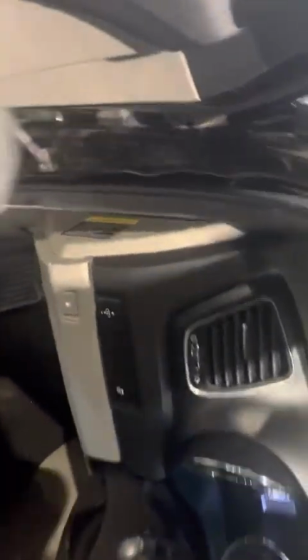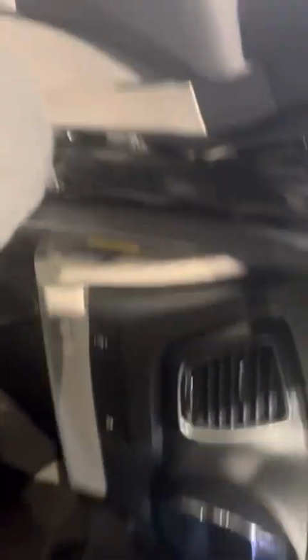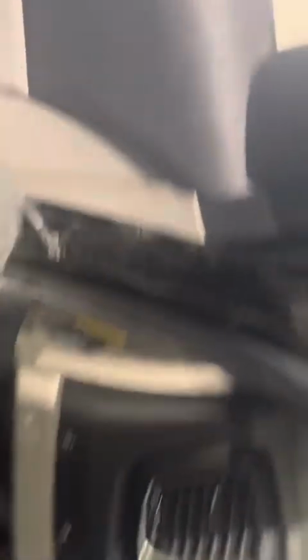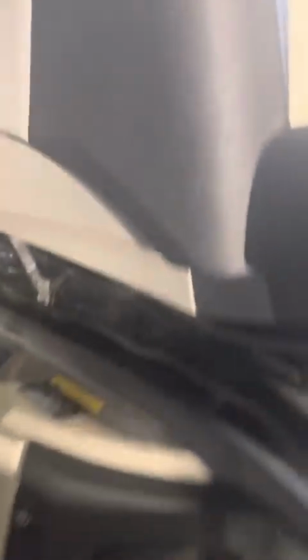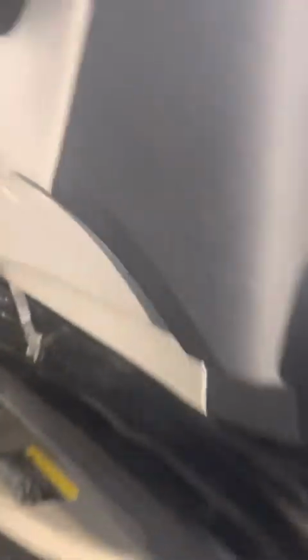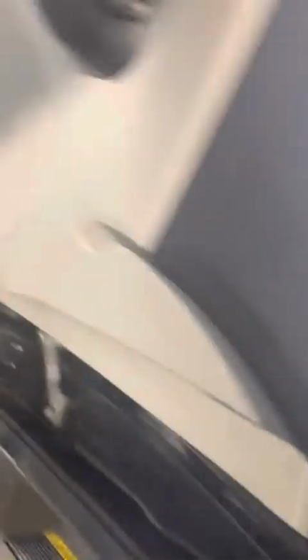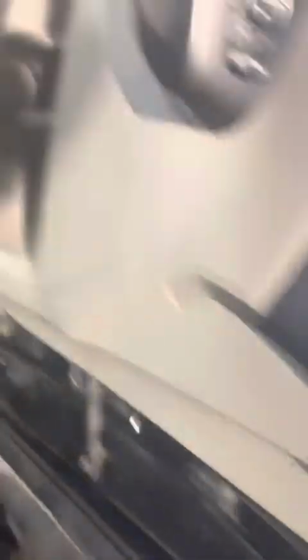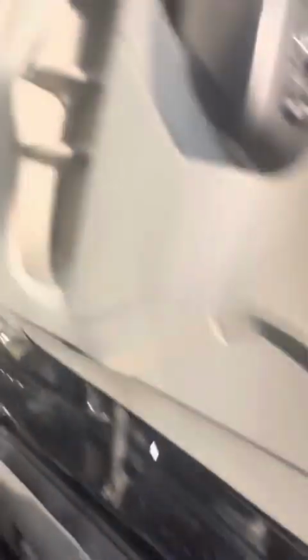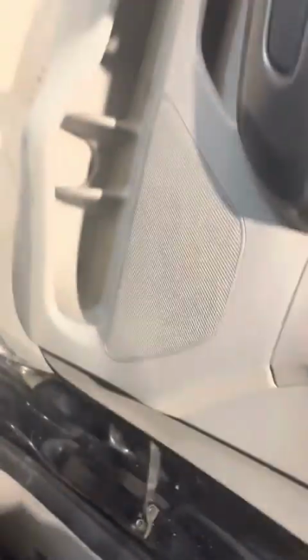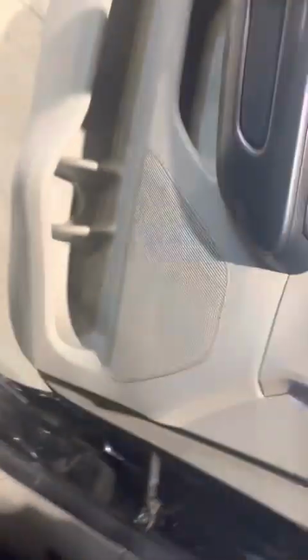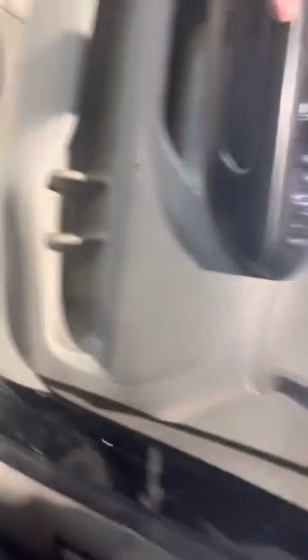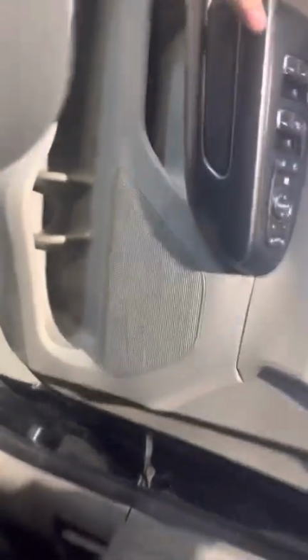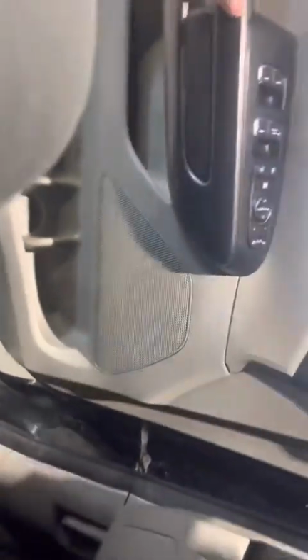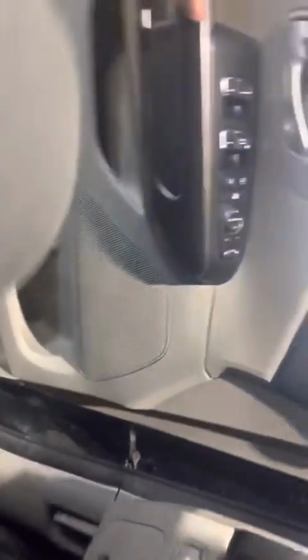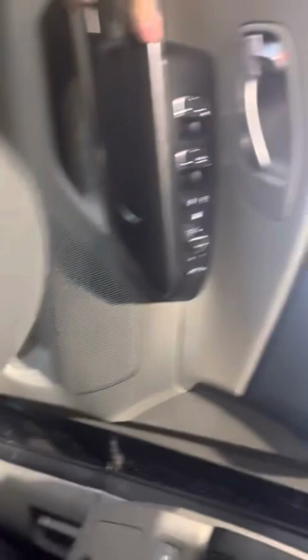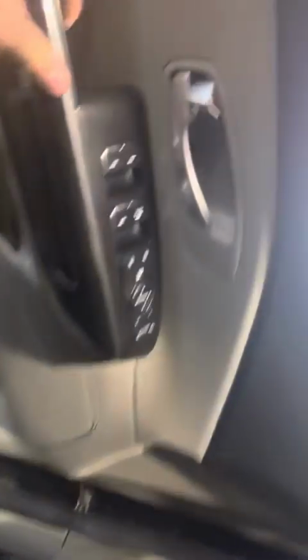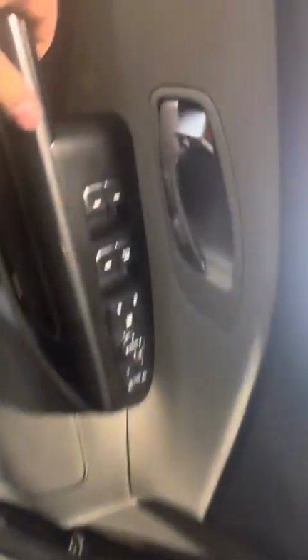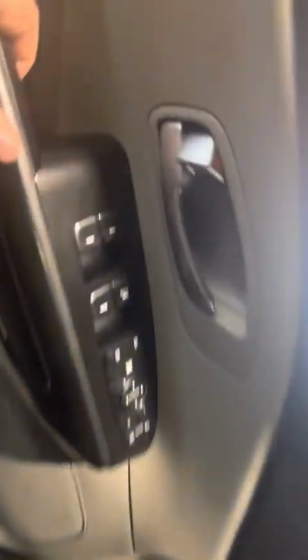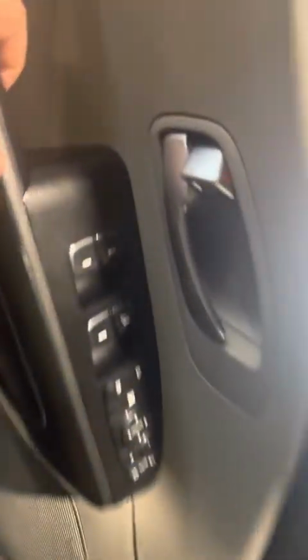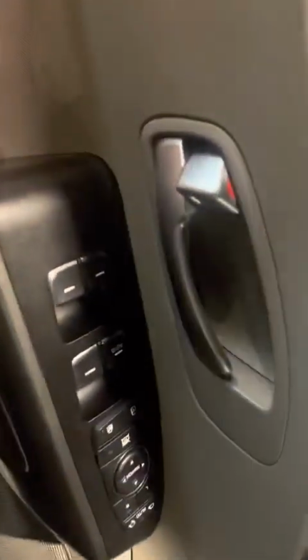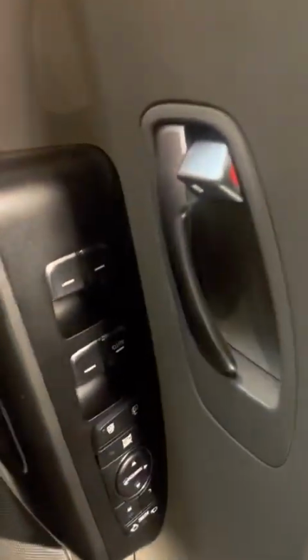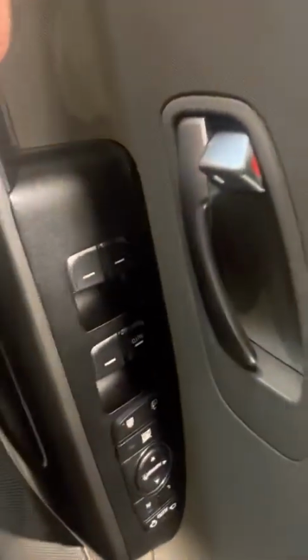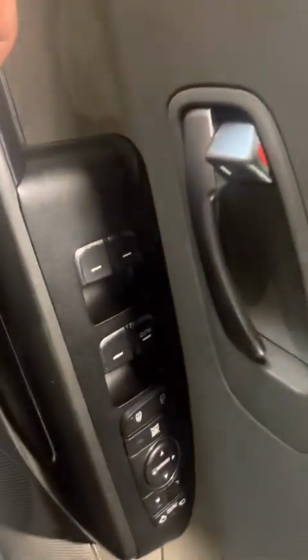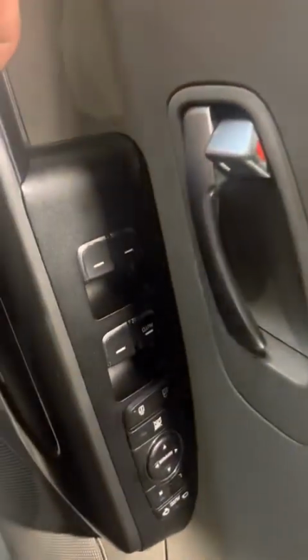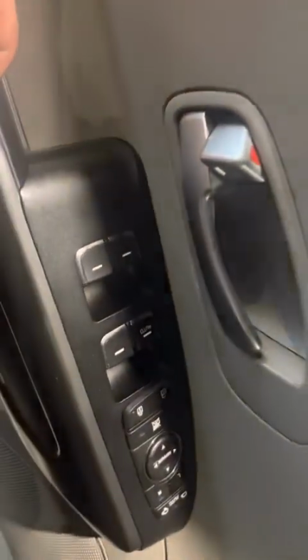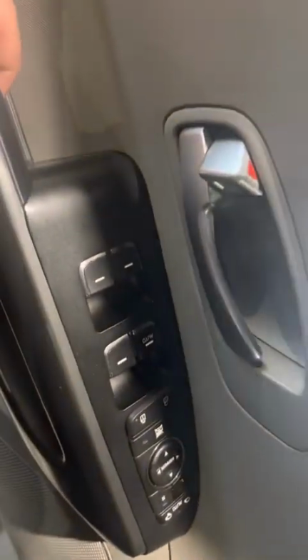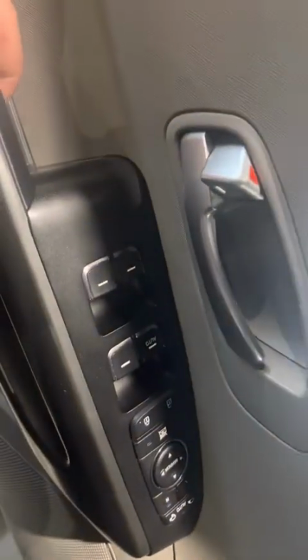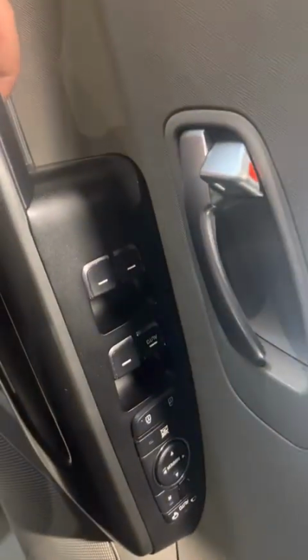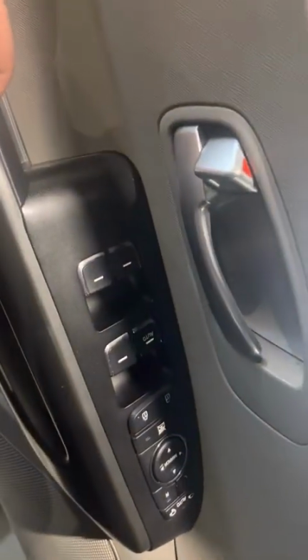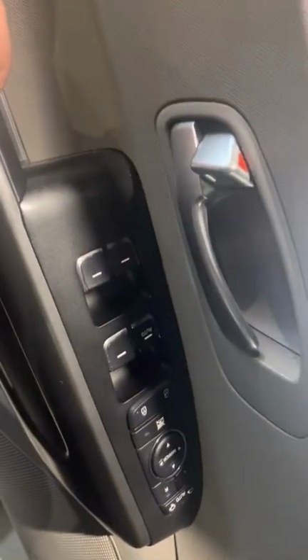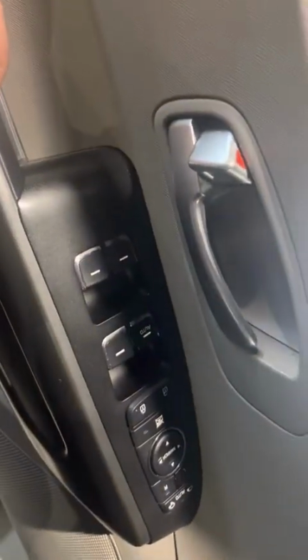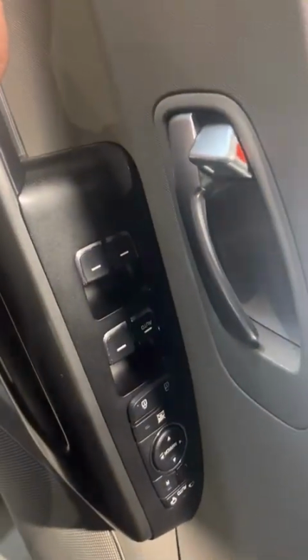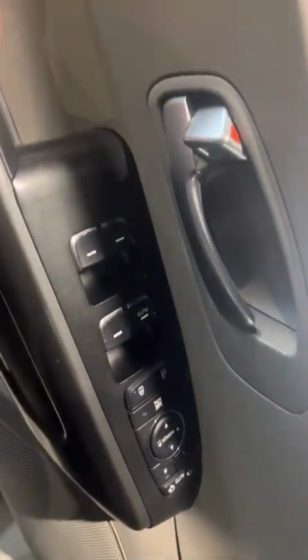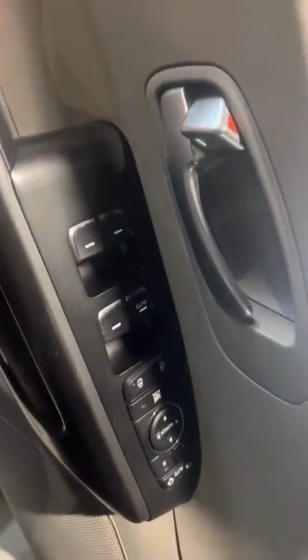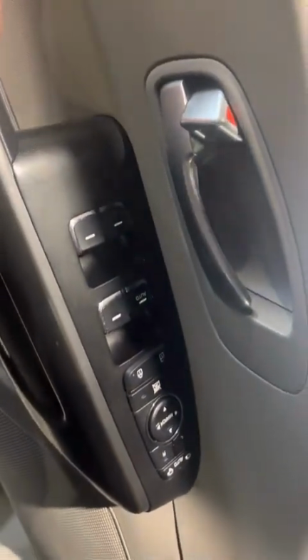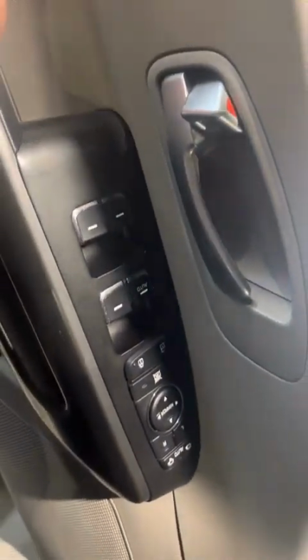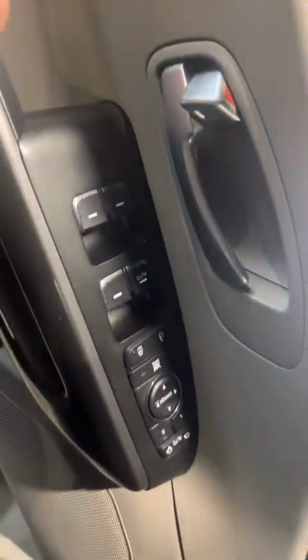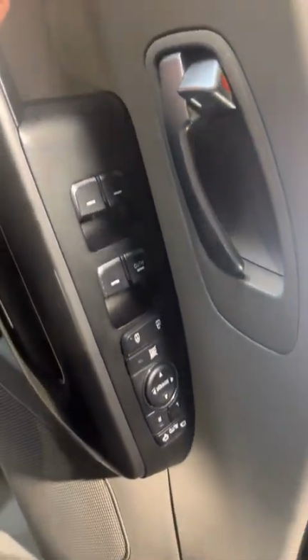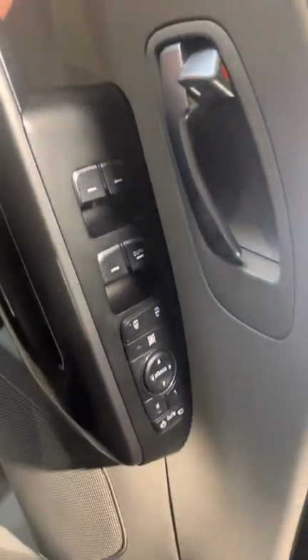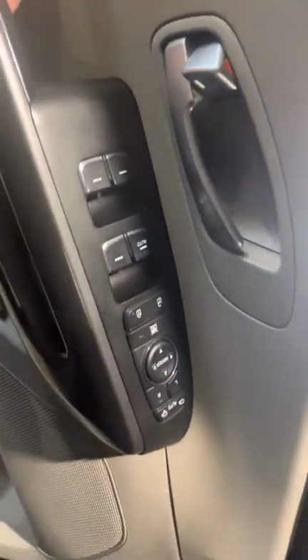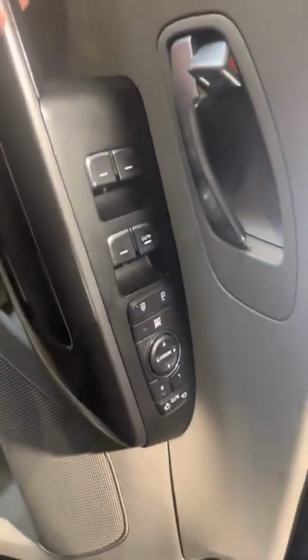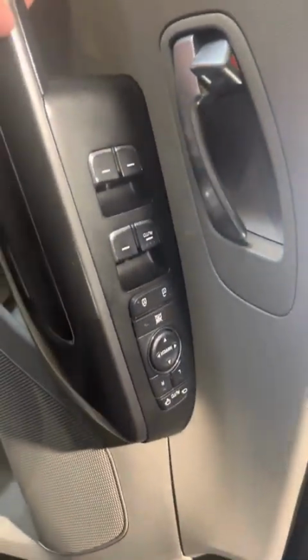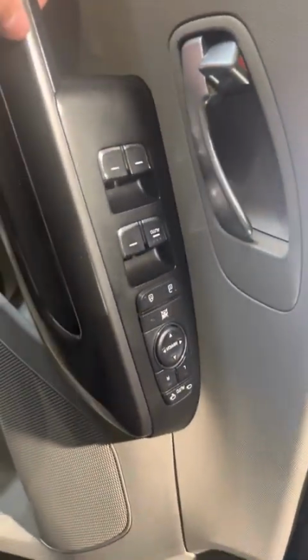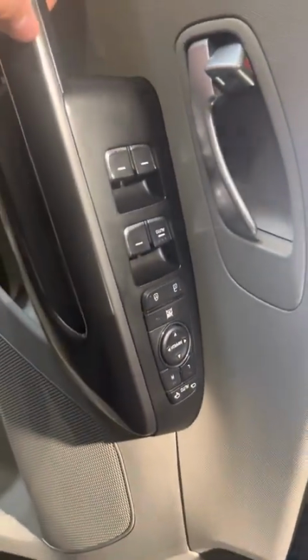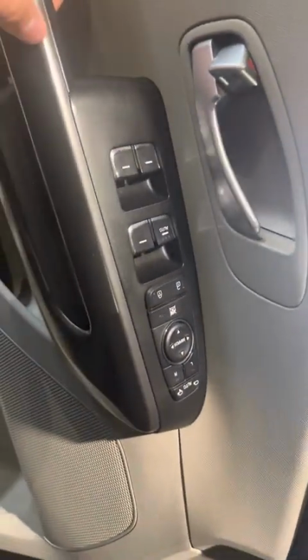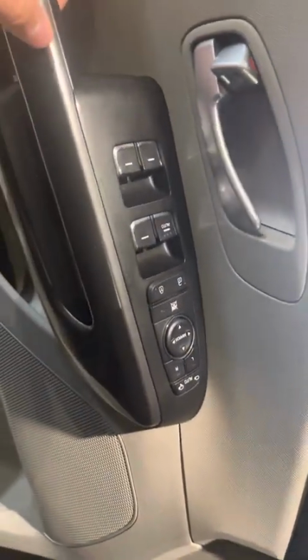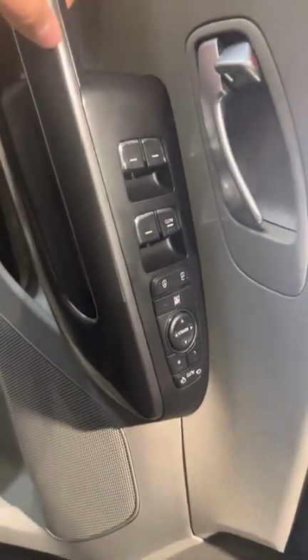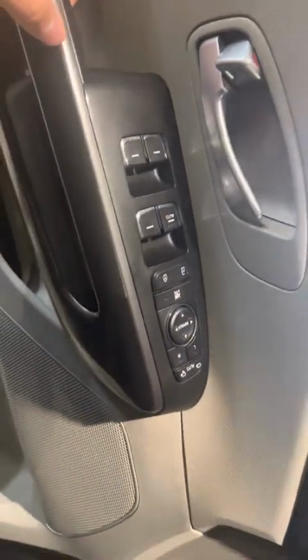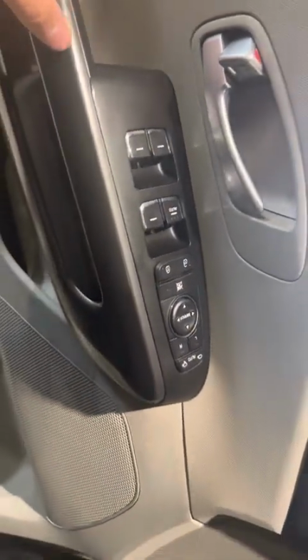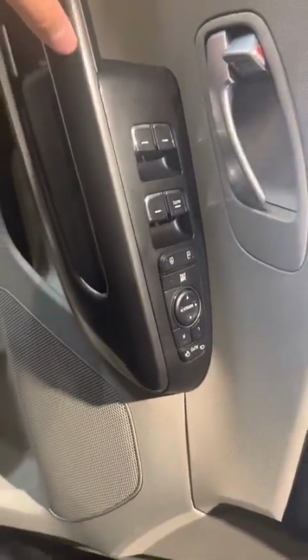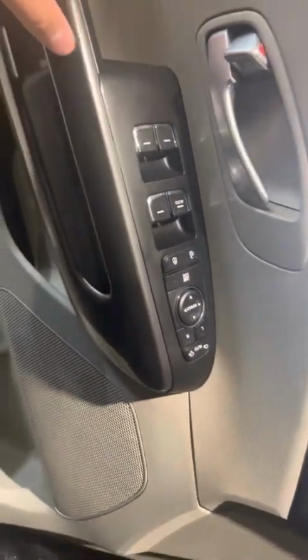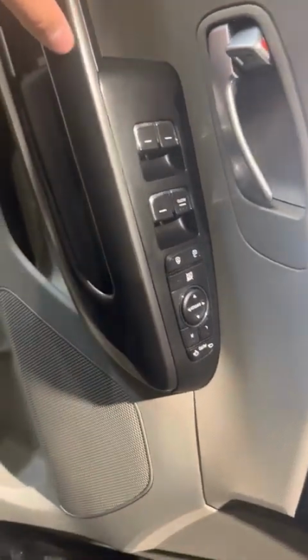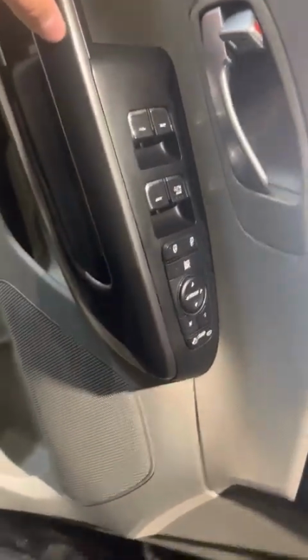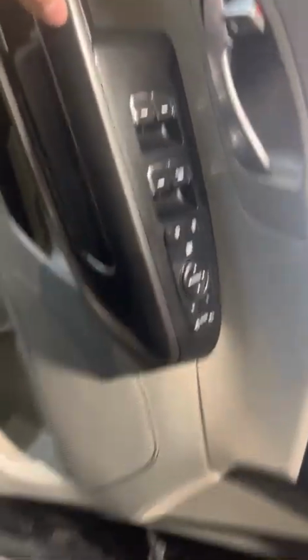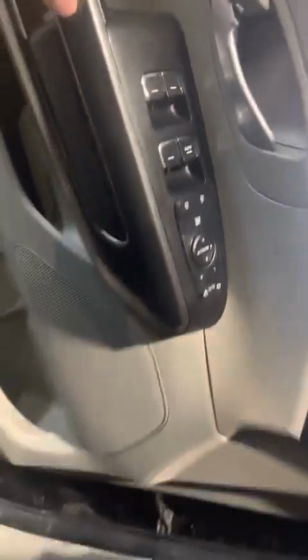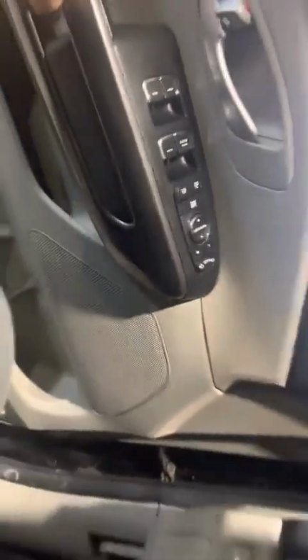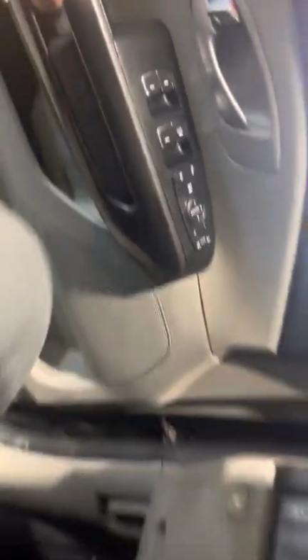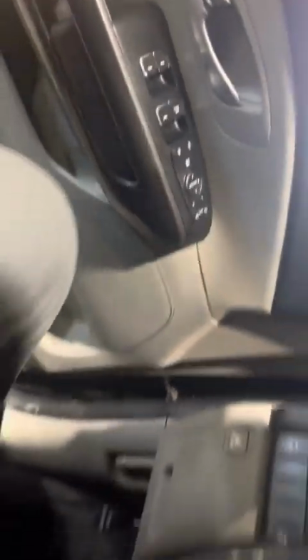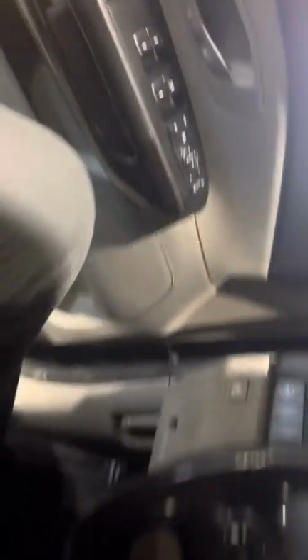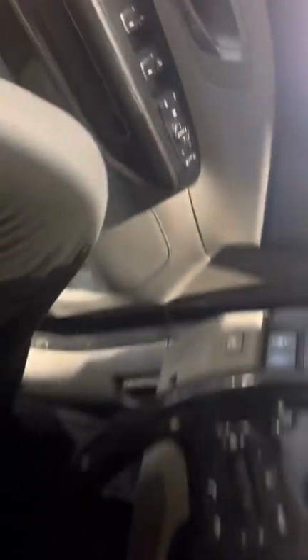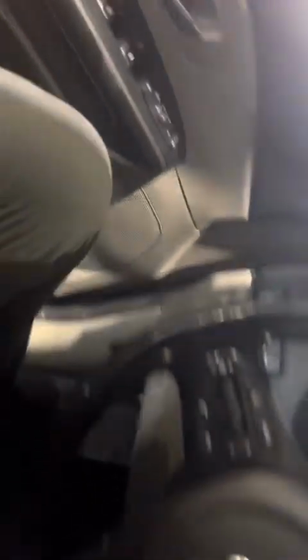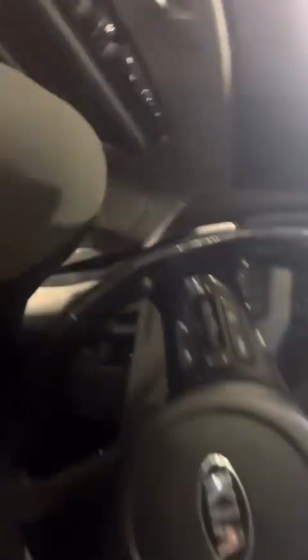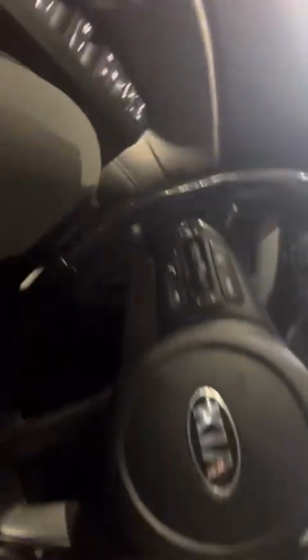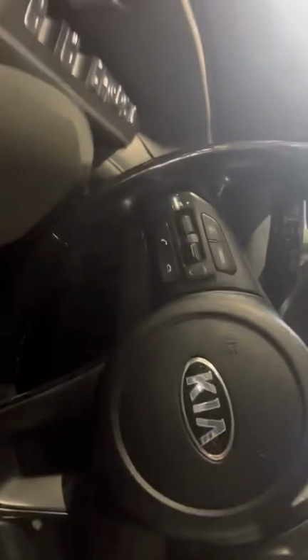Just going in the vehicle here, you will have your power windows, power locks, and power mirrors throughout this vehicle, as you can see.